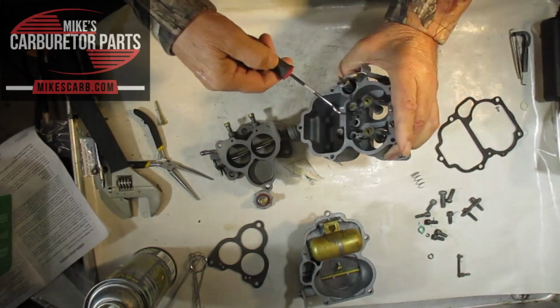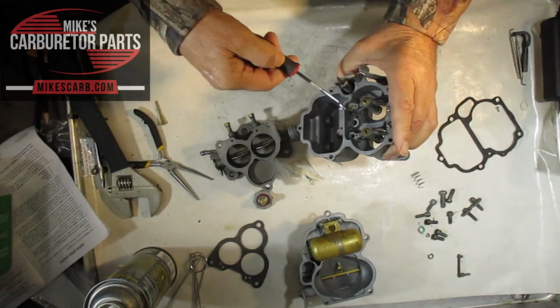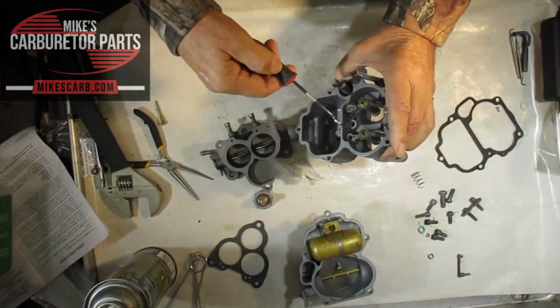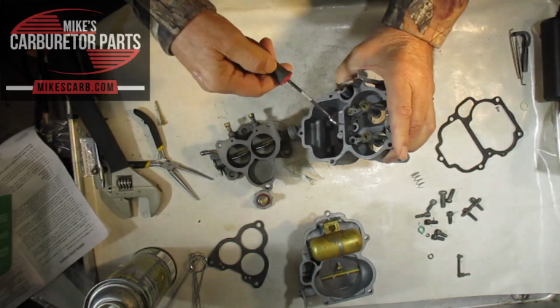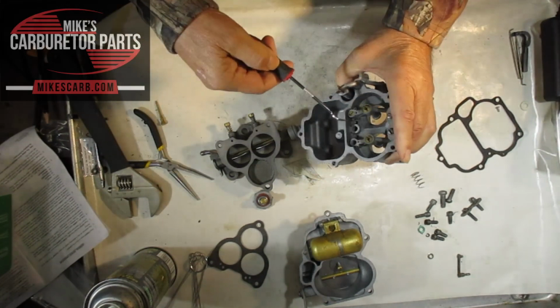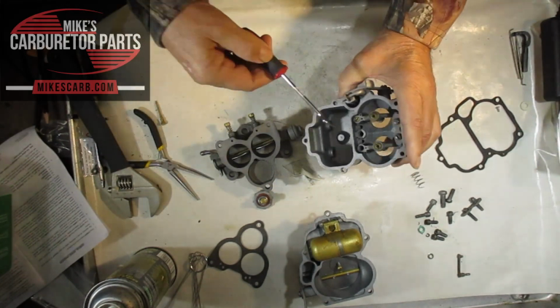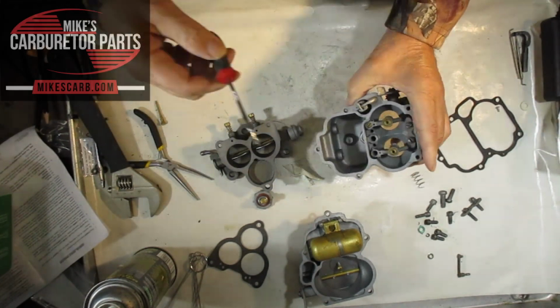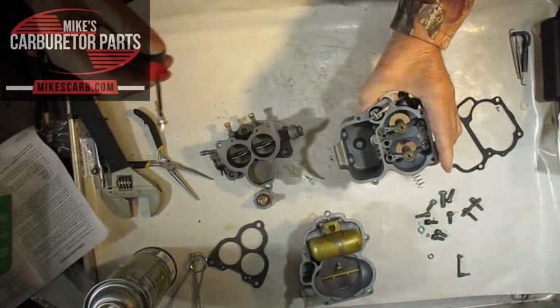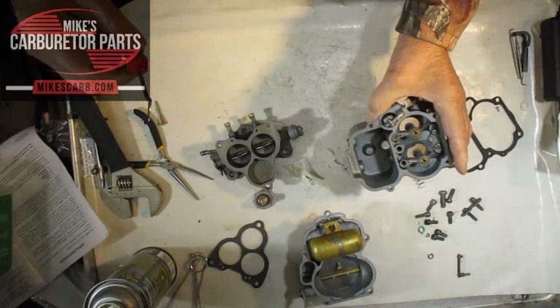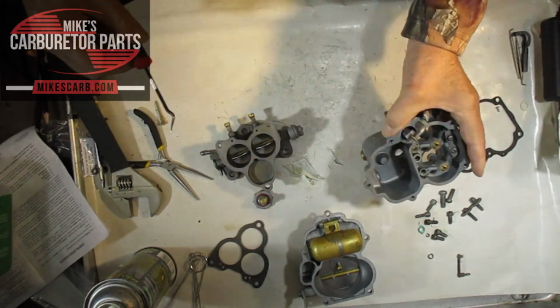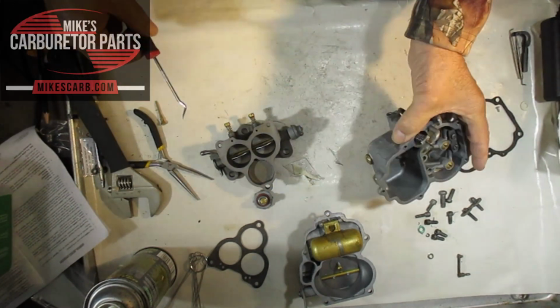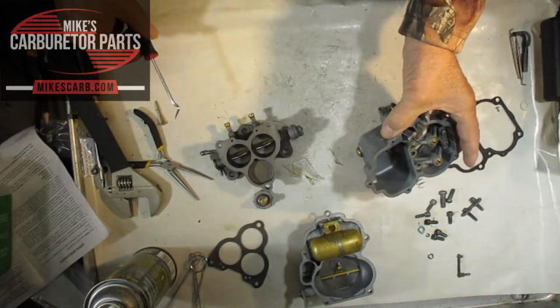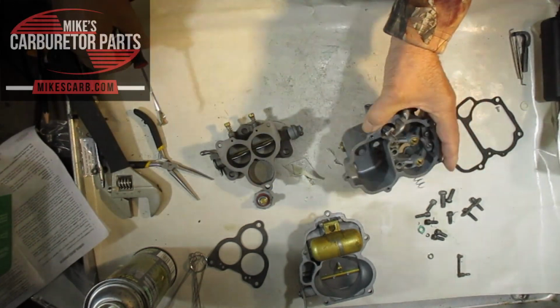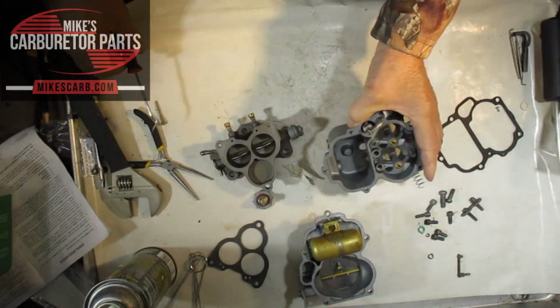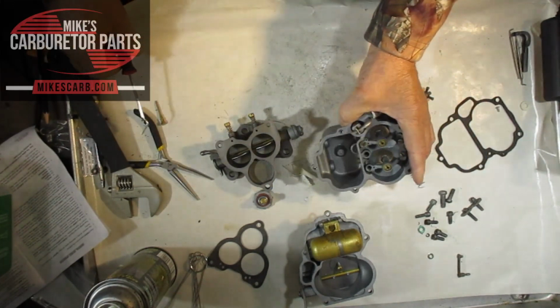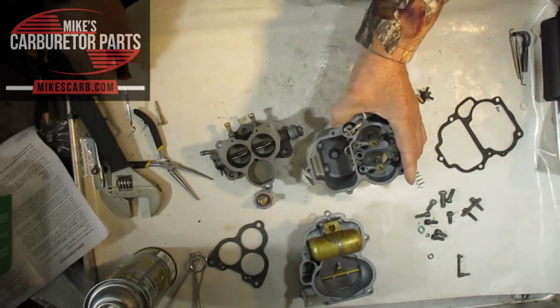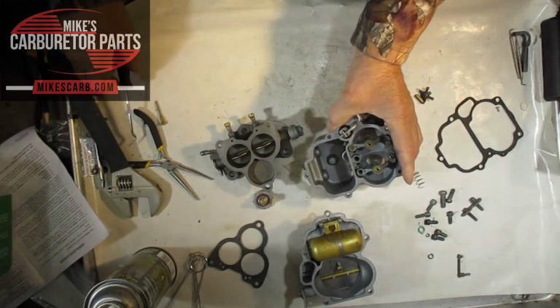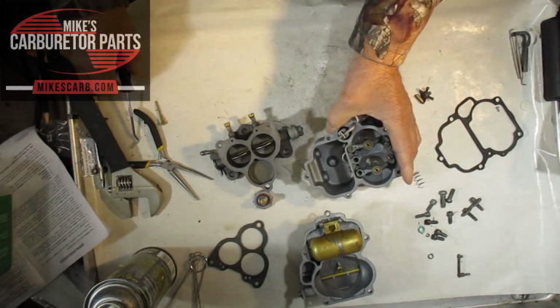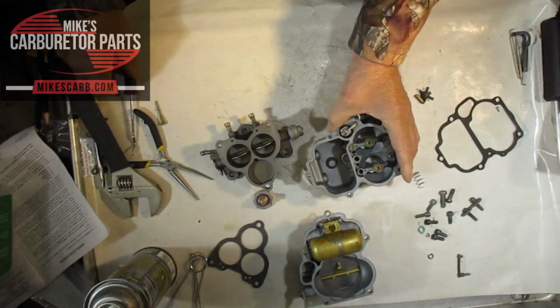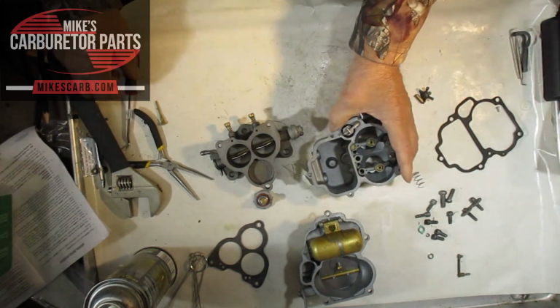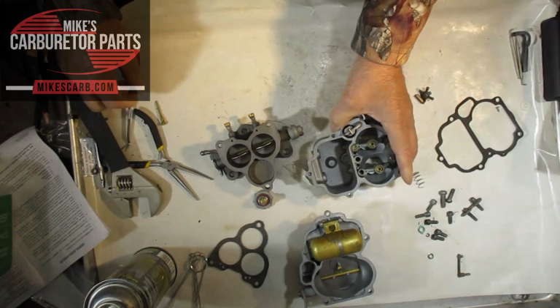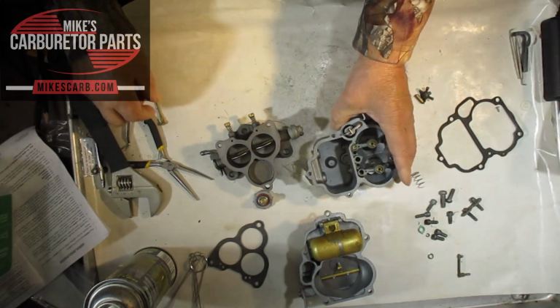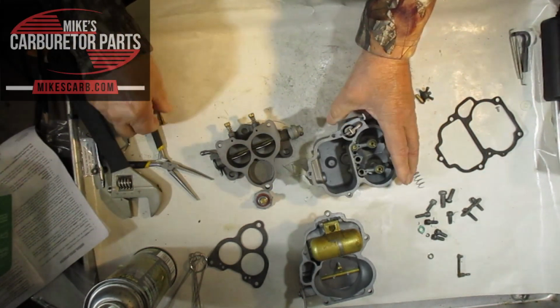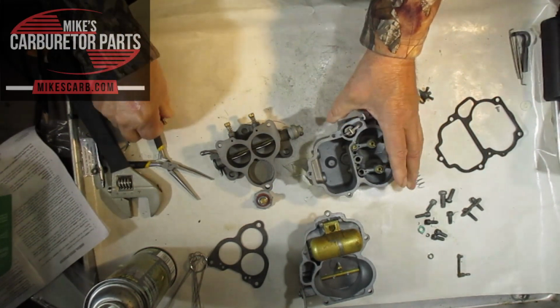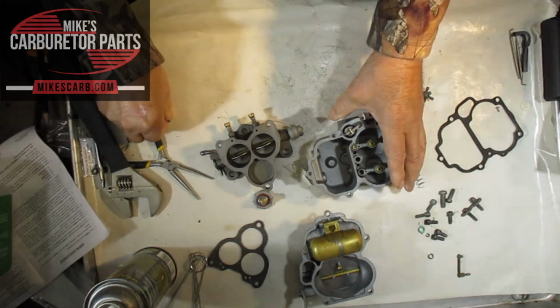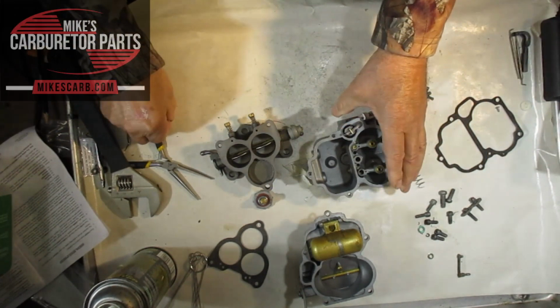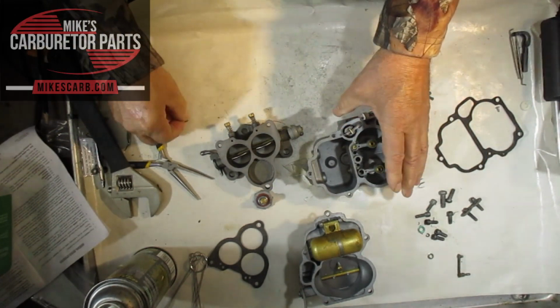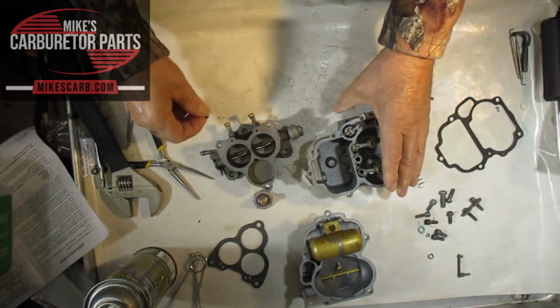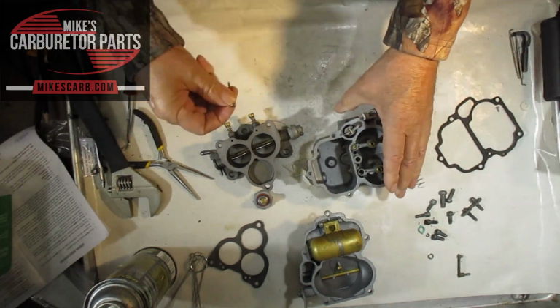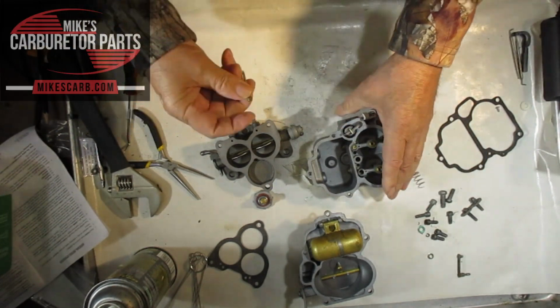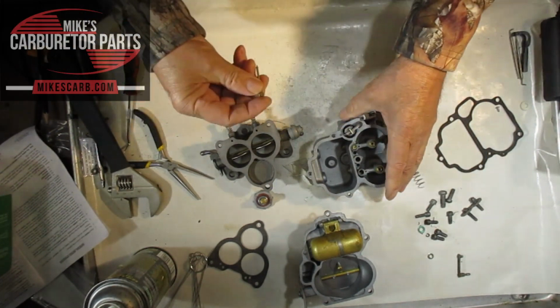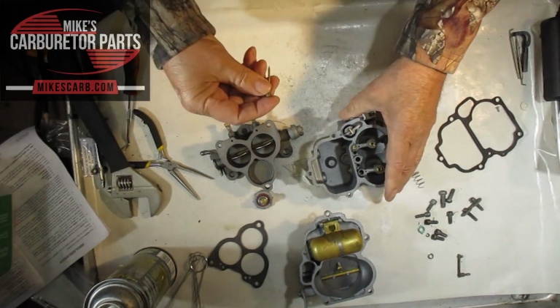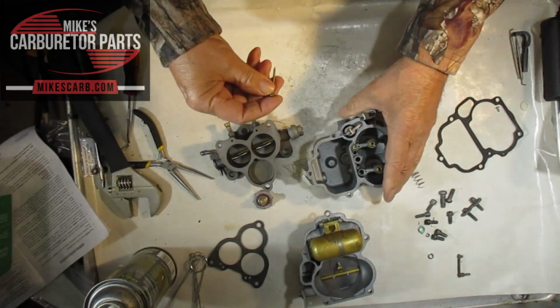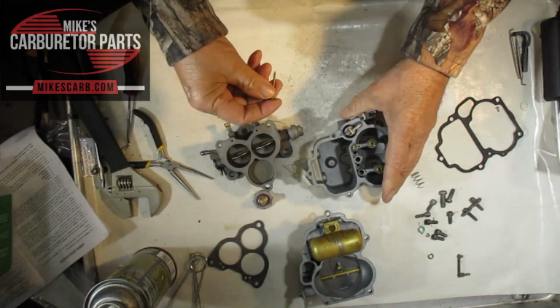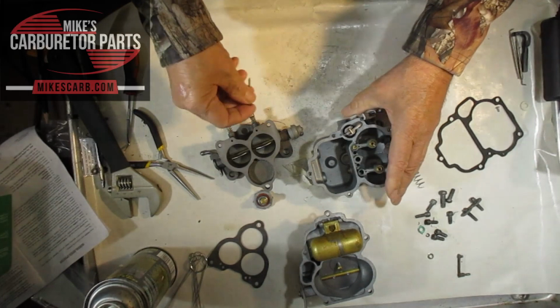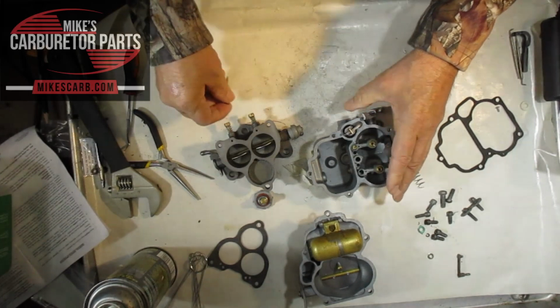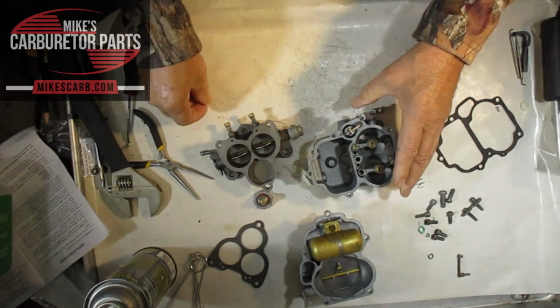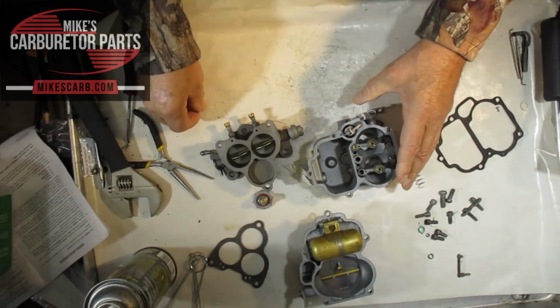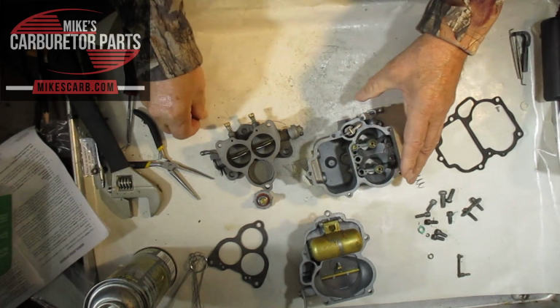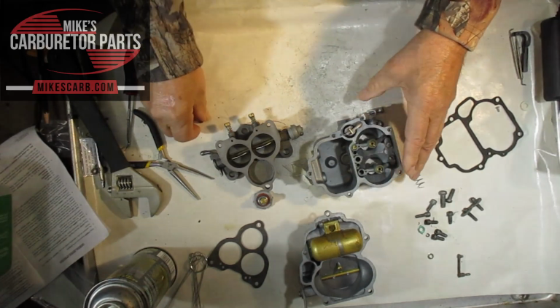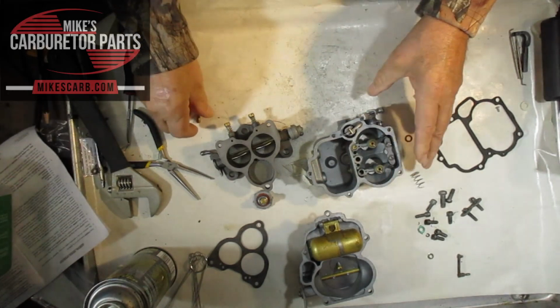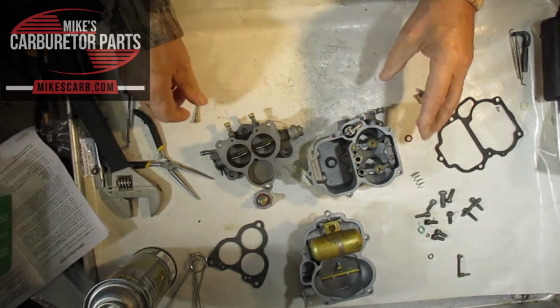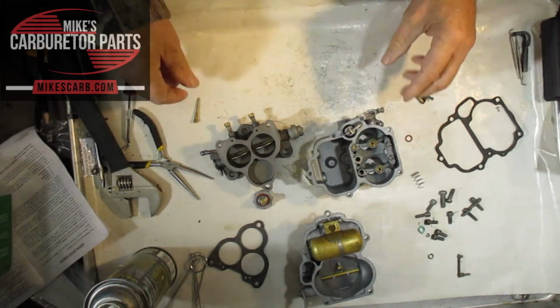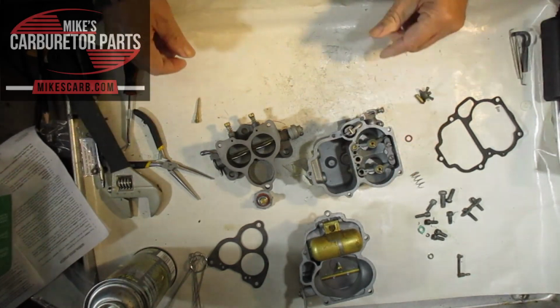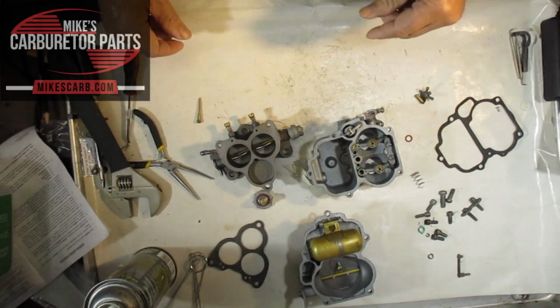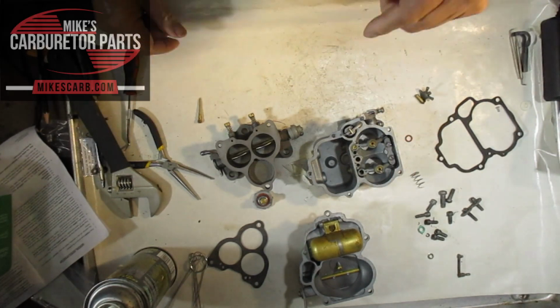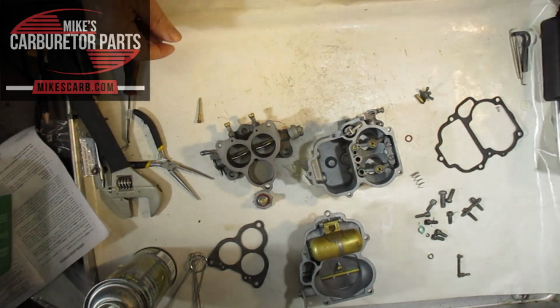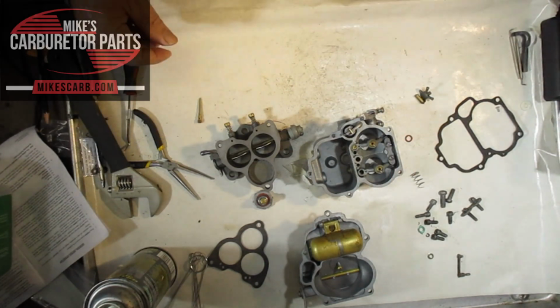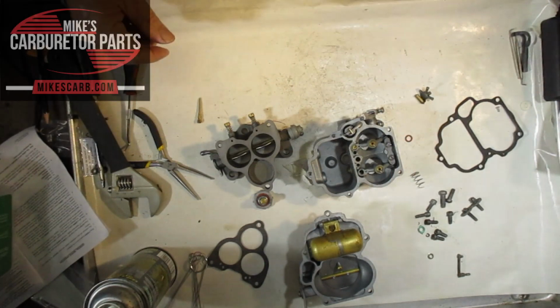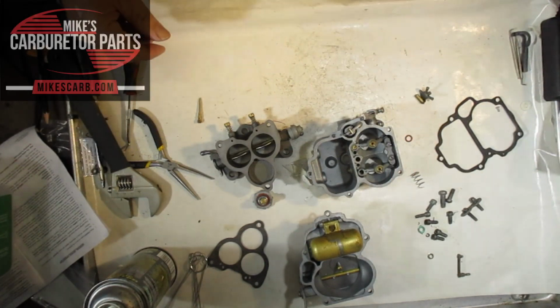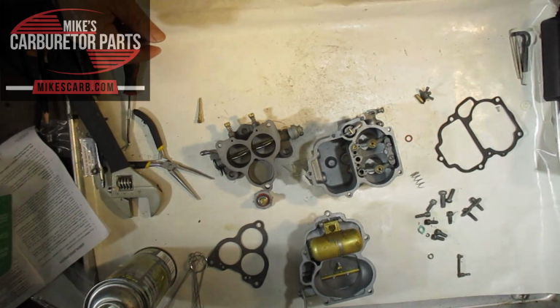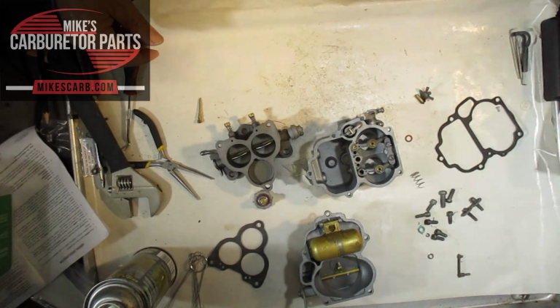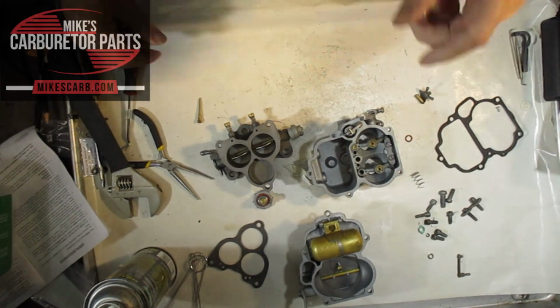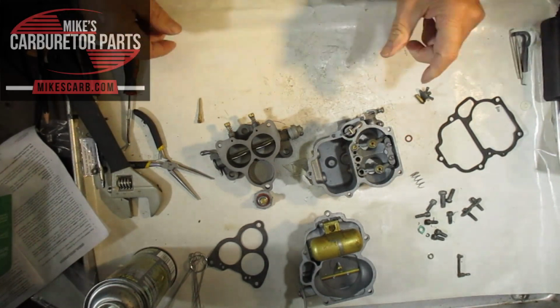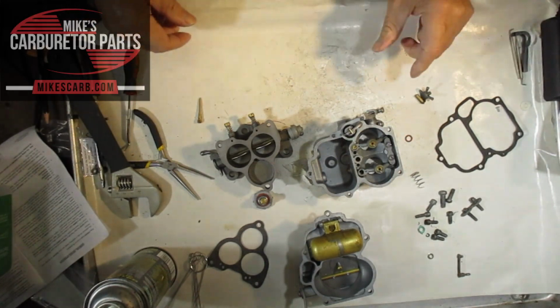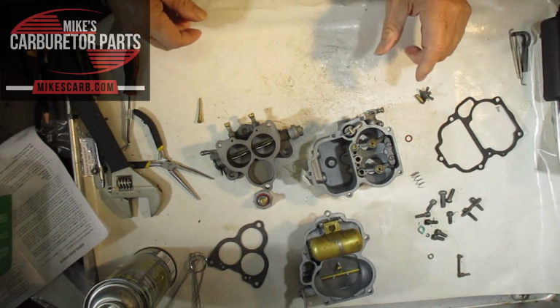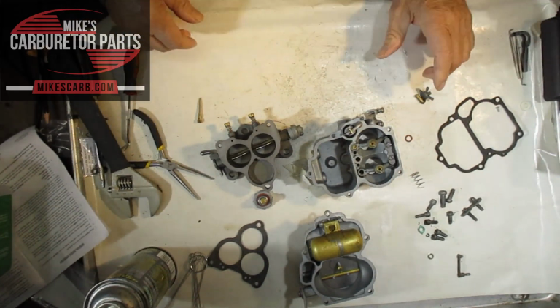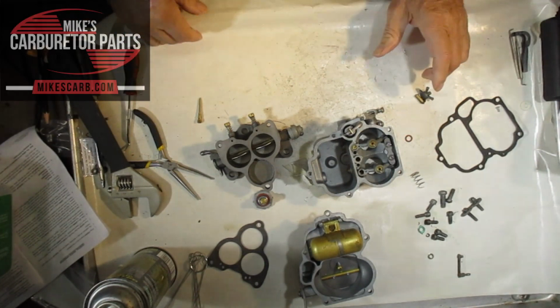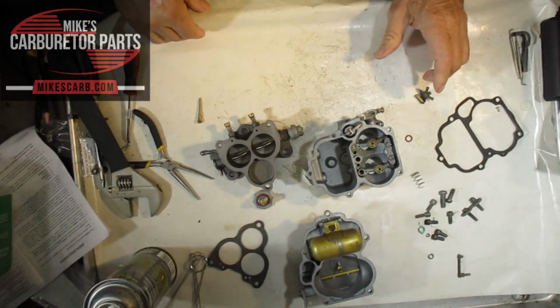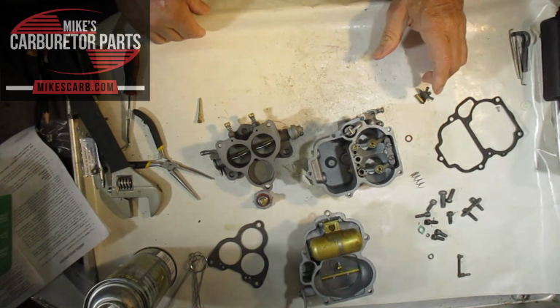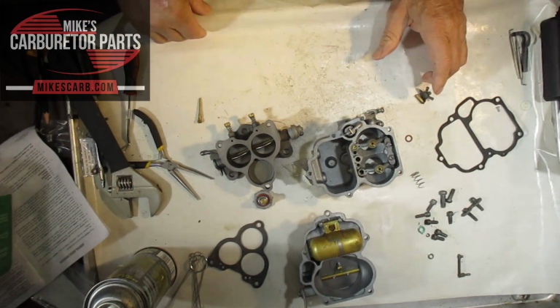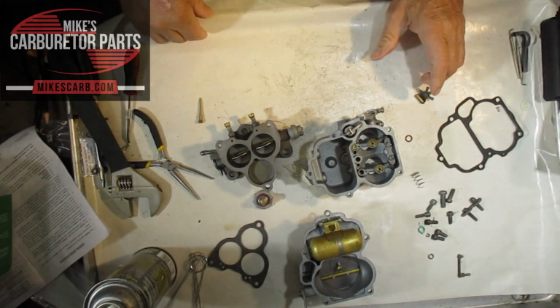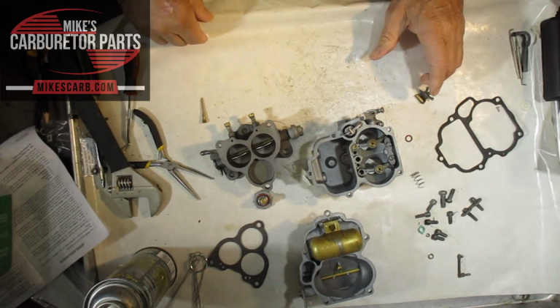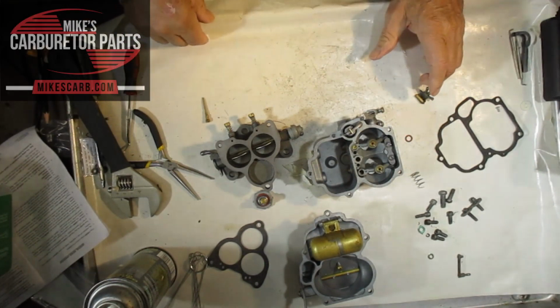That's how that works. It should help you out if you want to diagnose any power problems. I appreciate you watching.